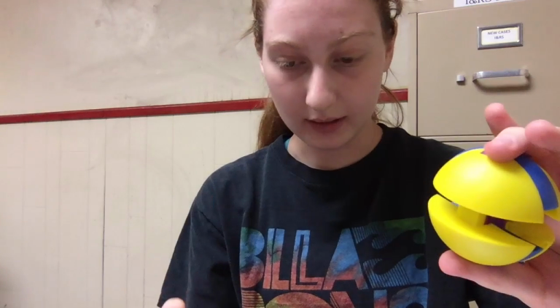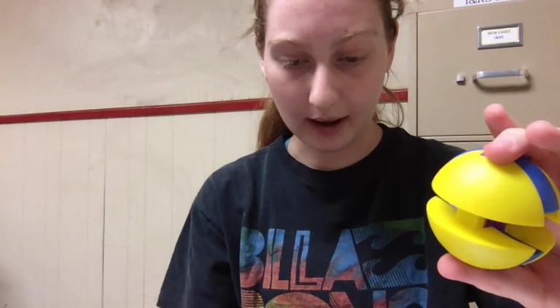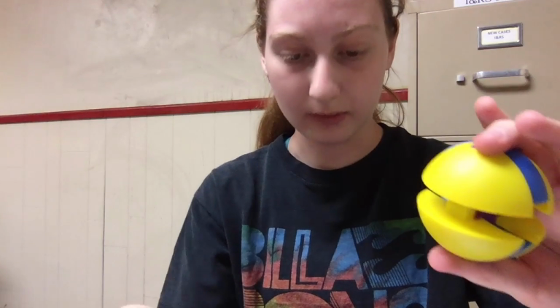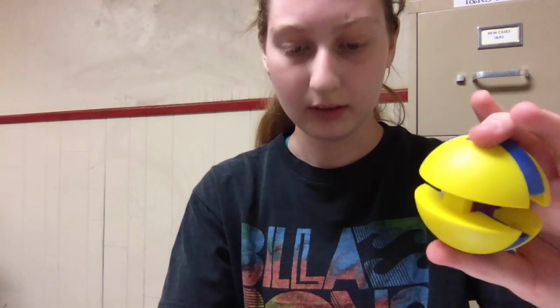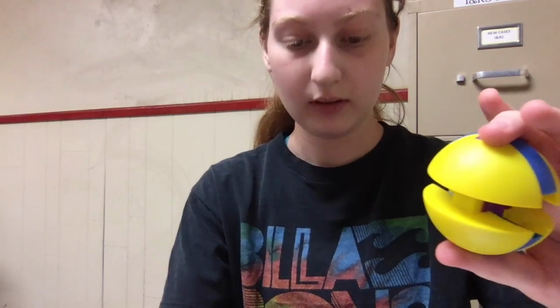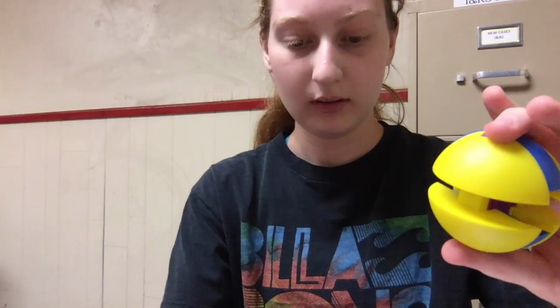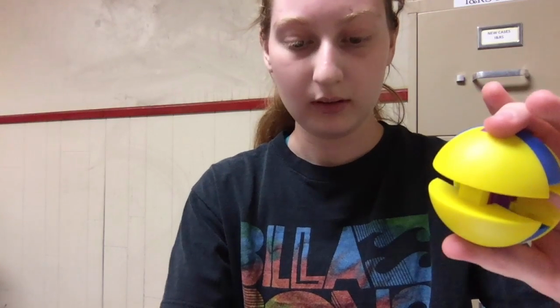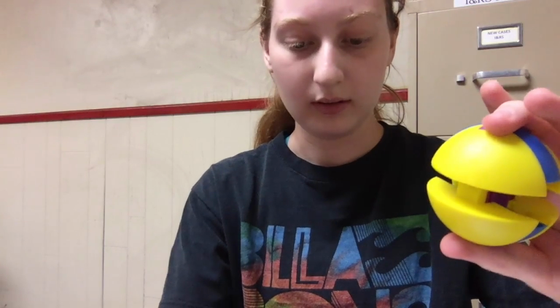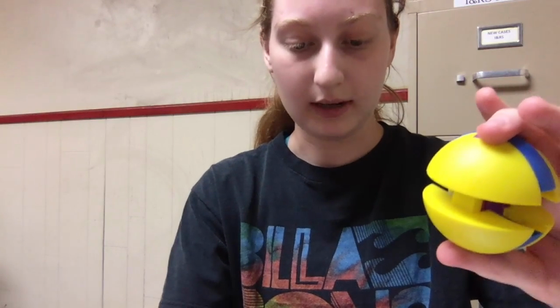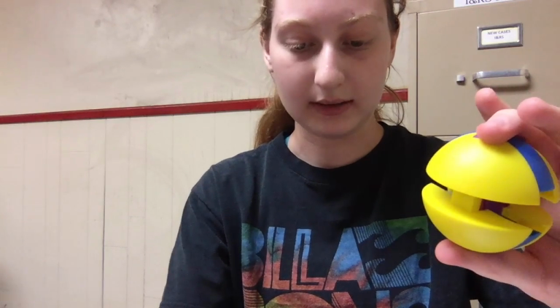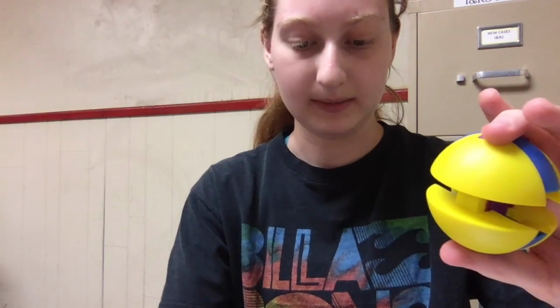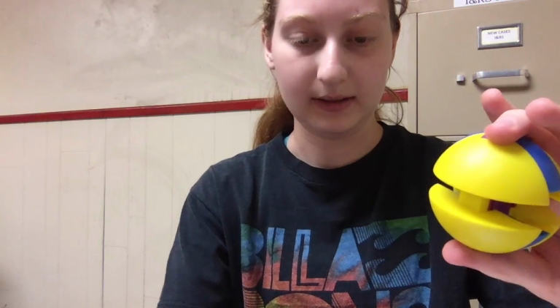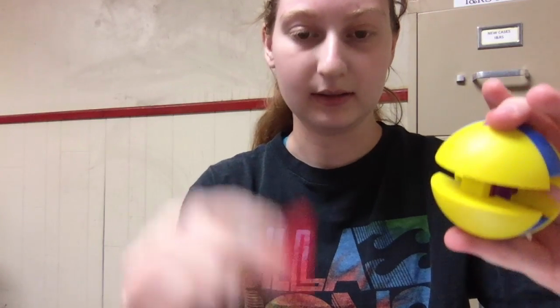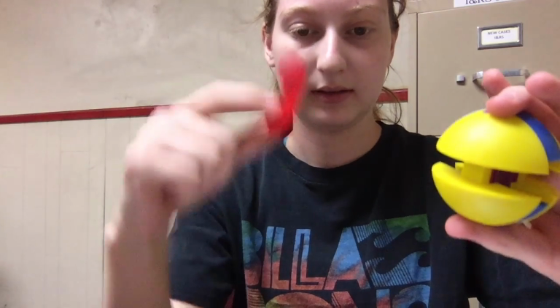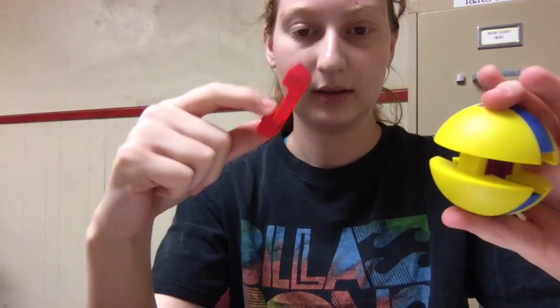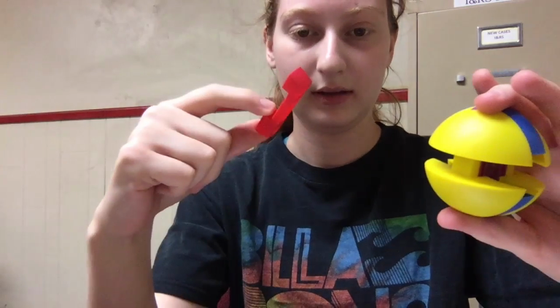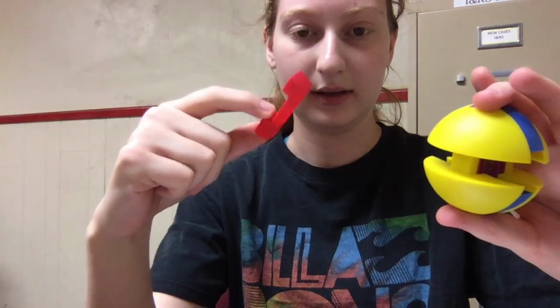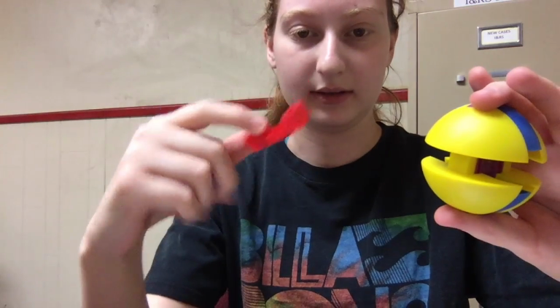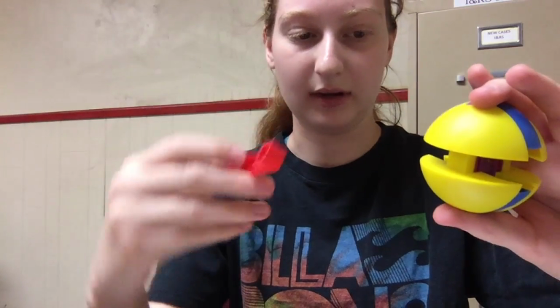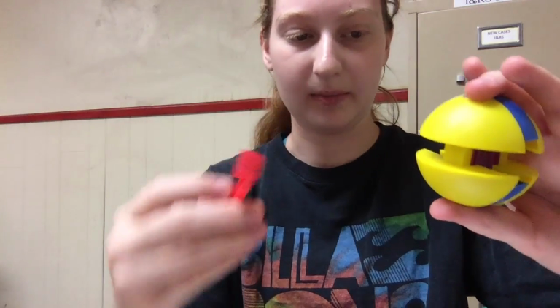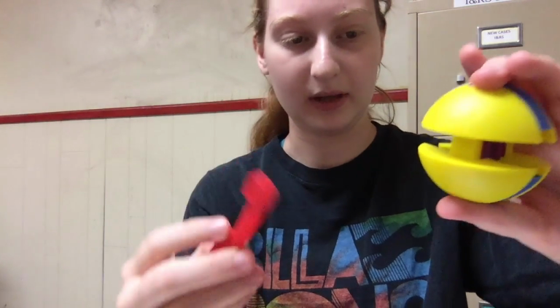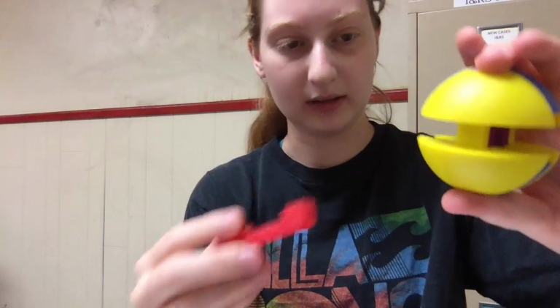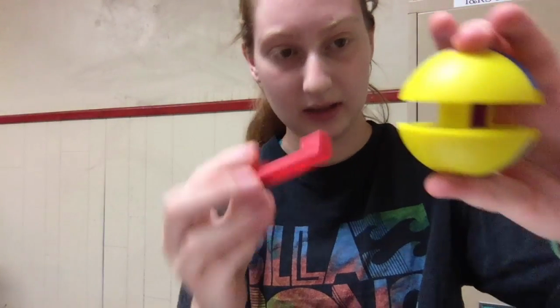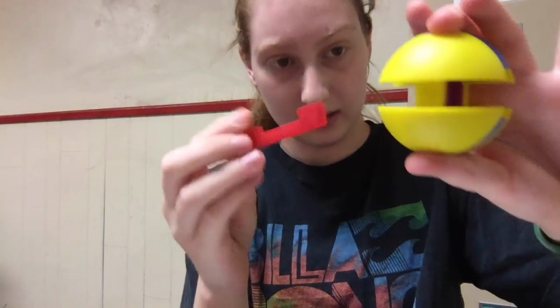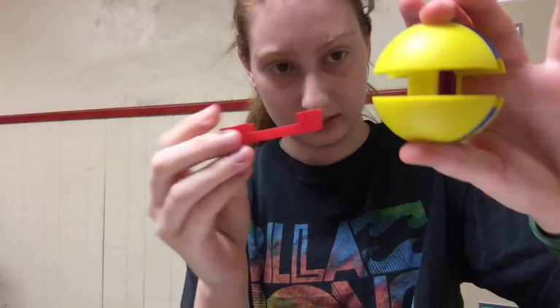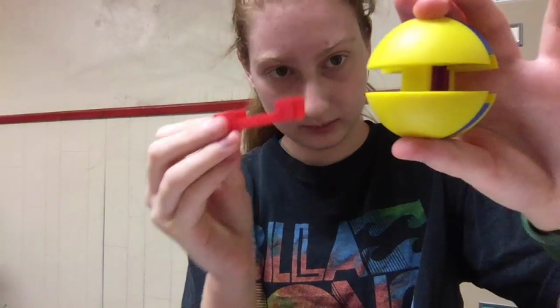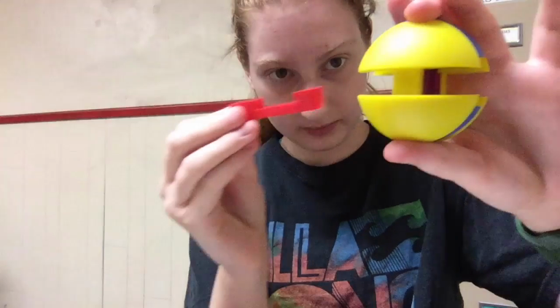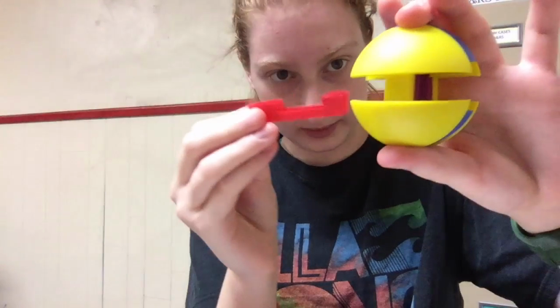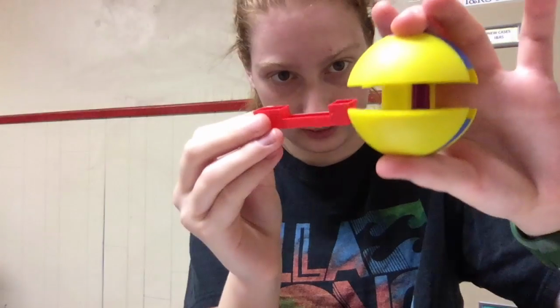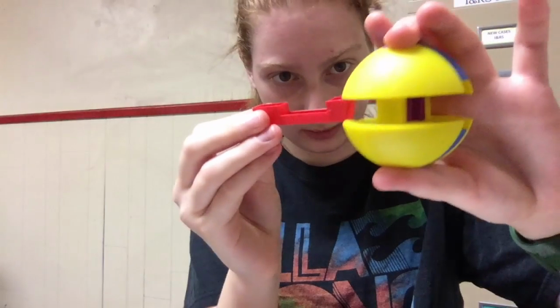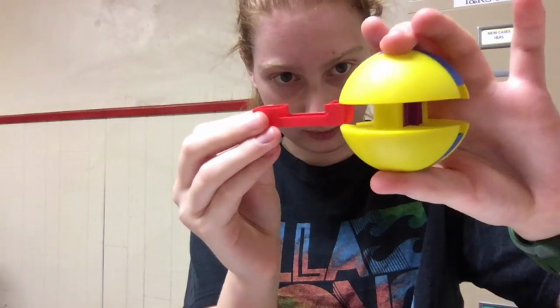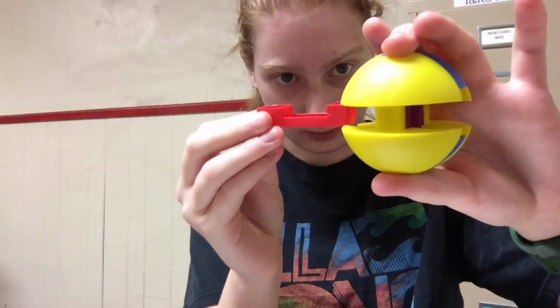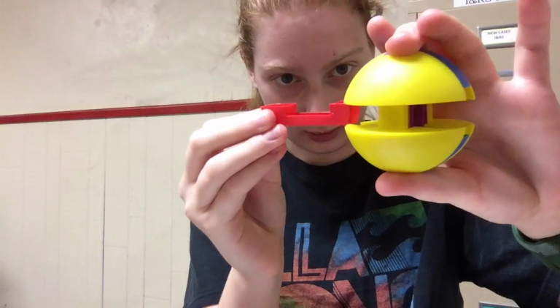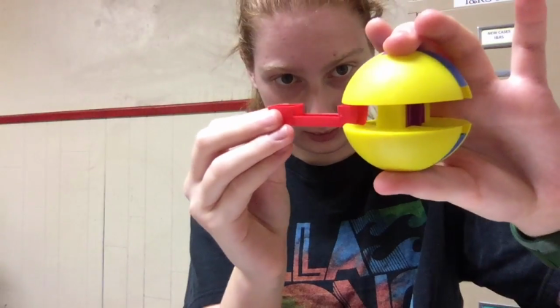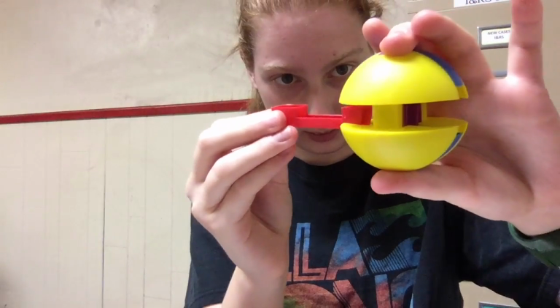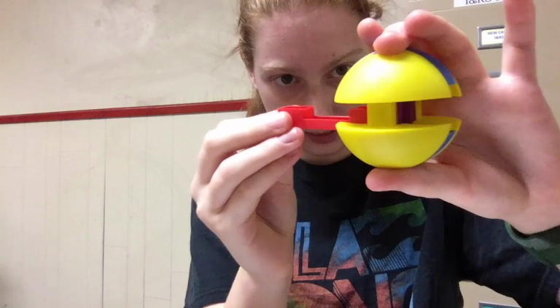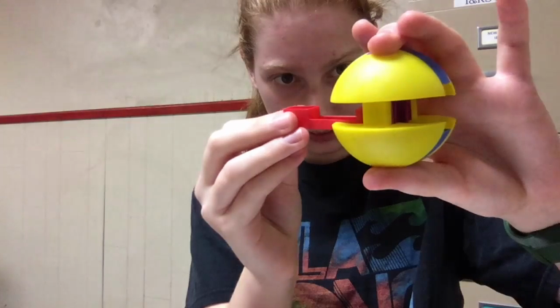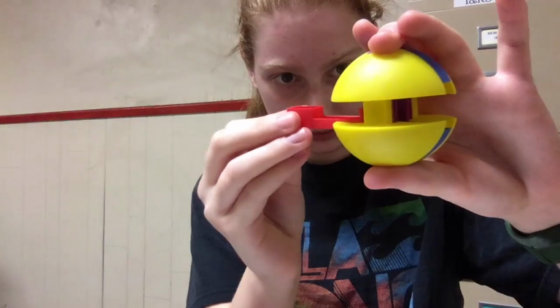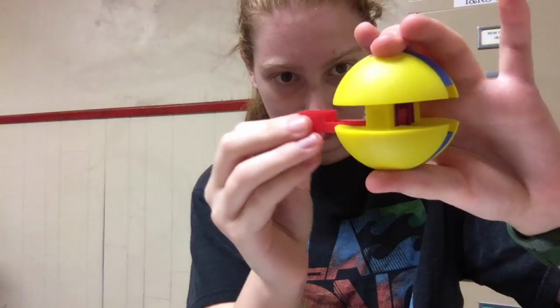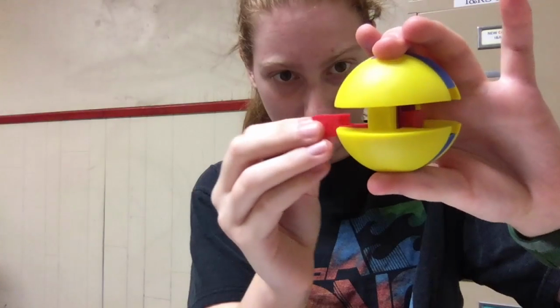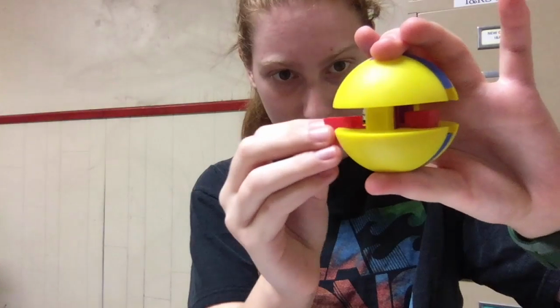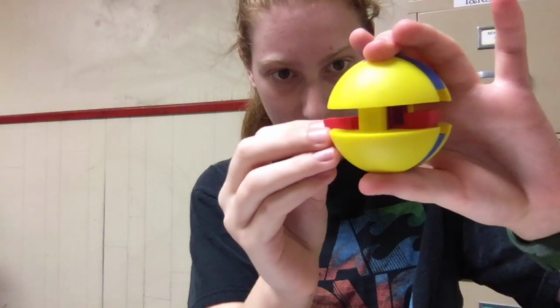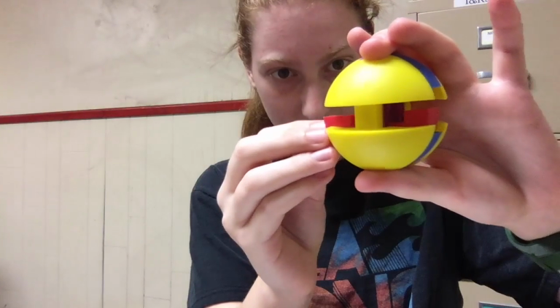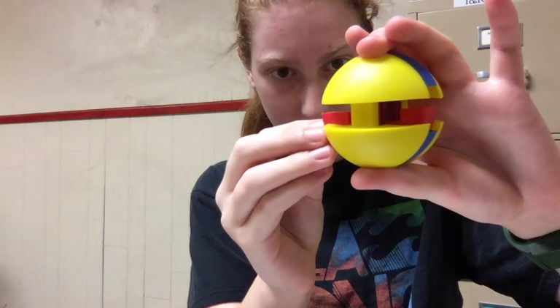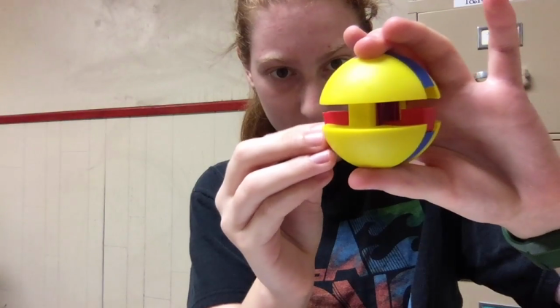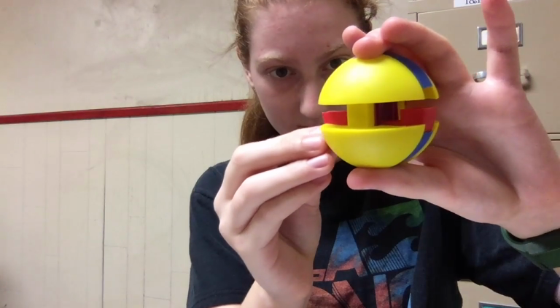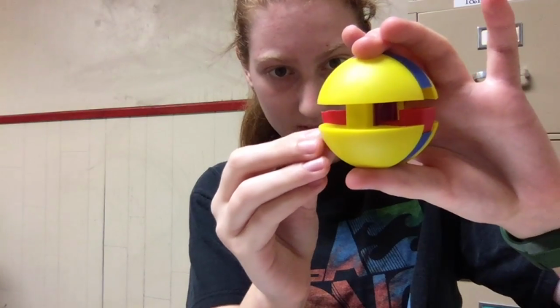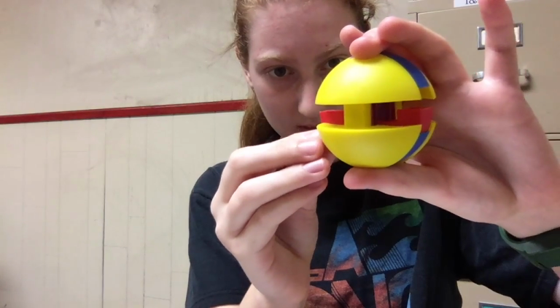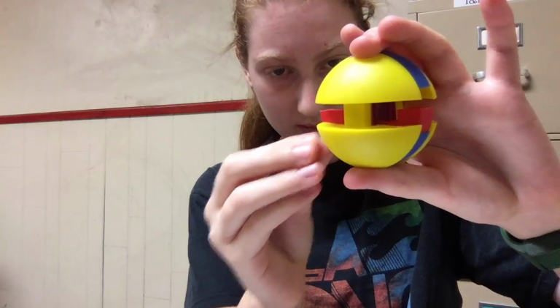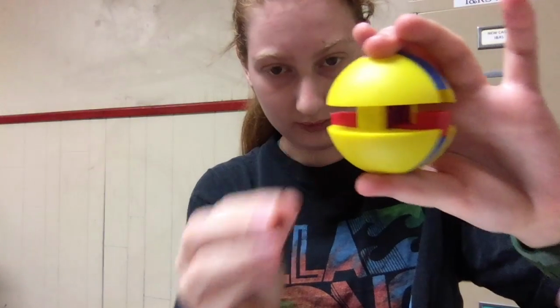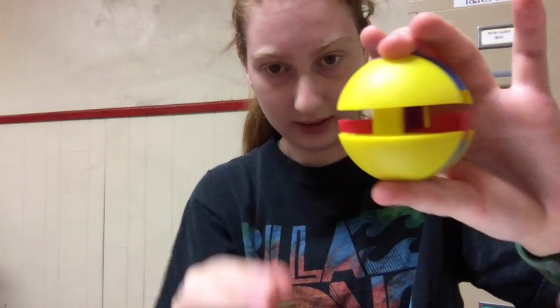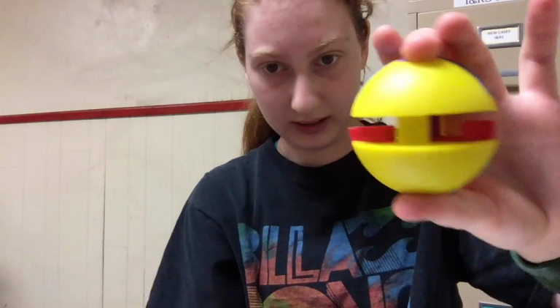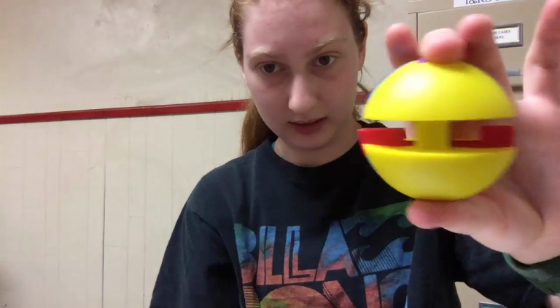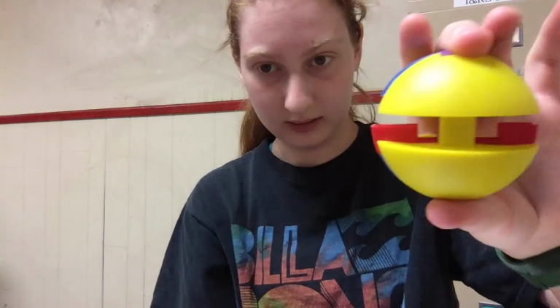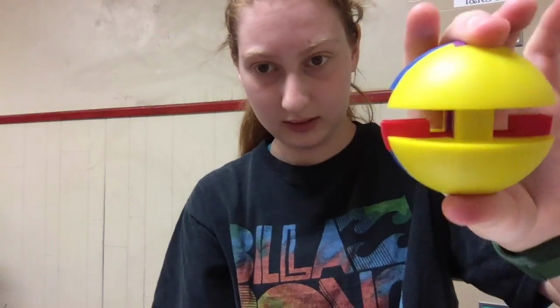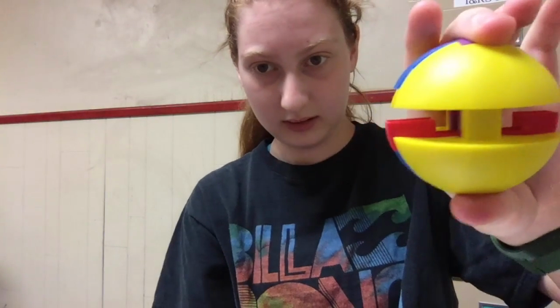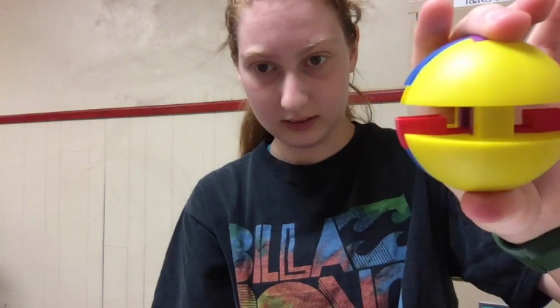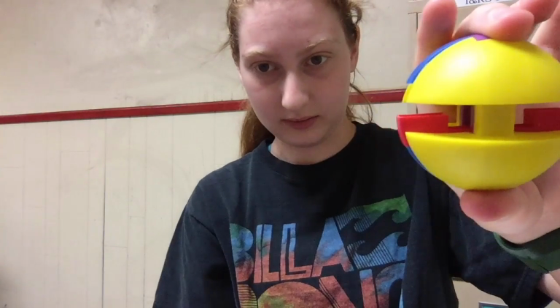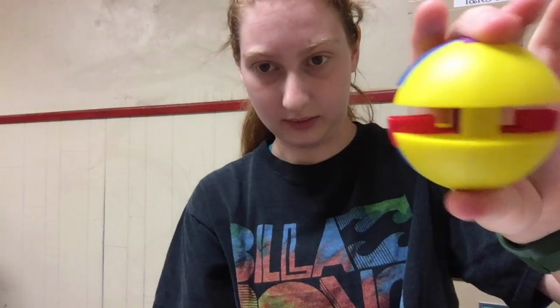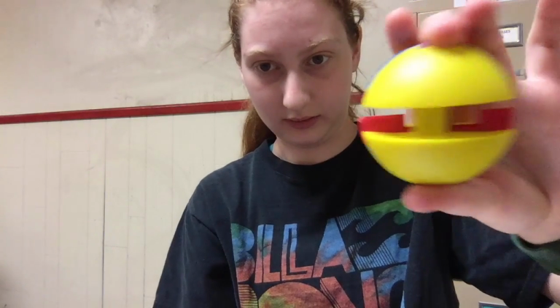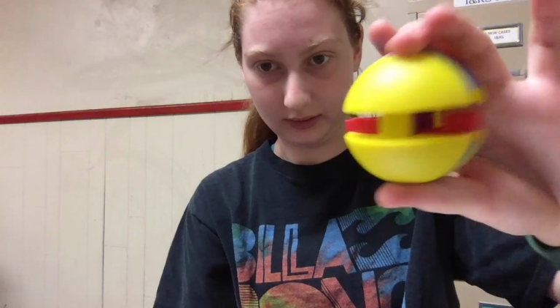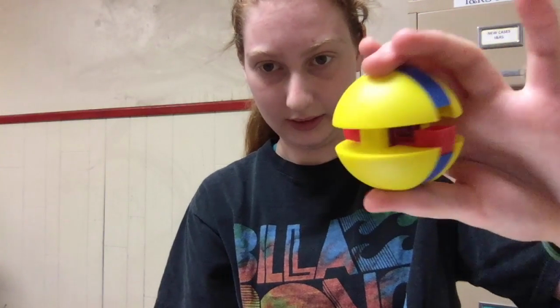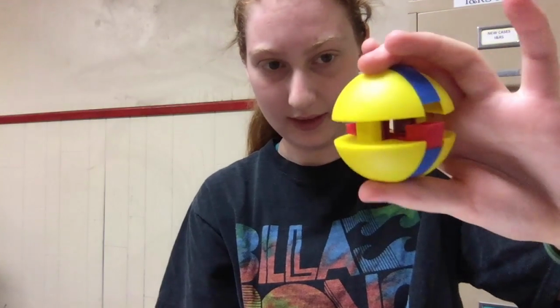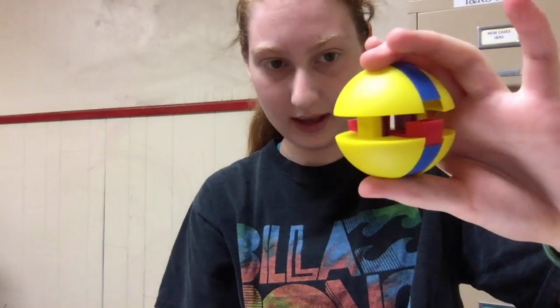Now the next piece is the red piece. This one's pretty easy — you can just slide it right in so it'll look like that.